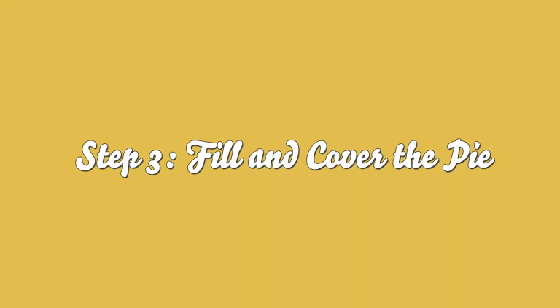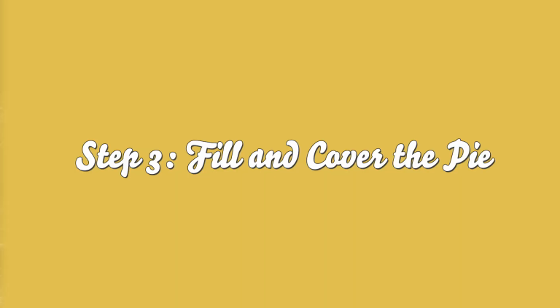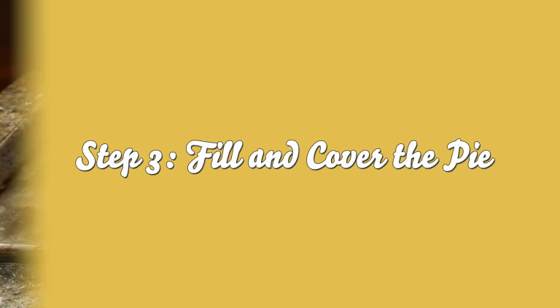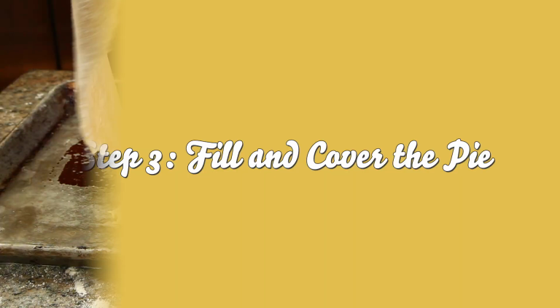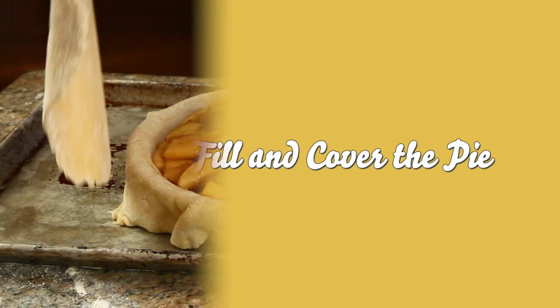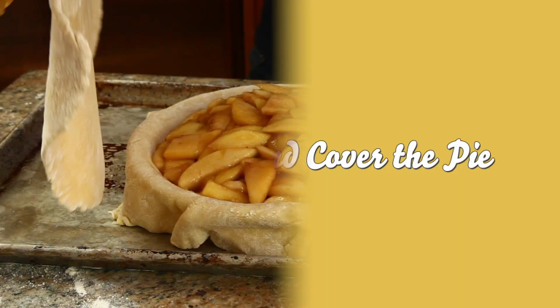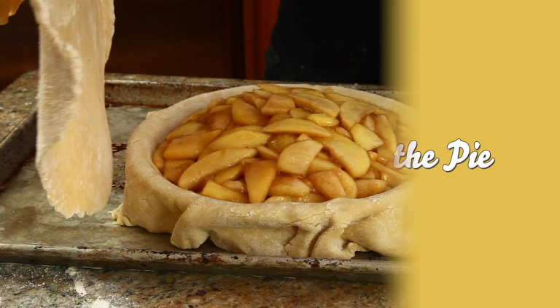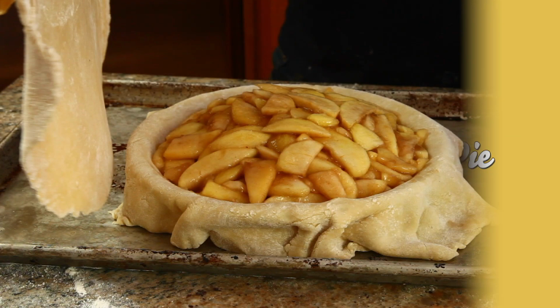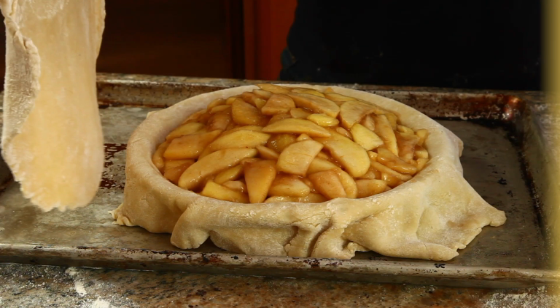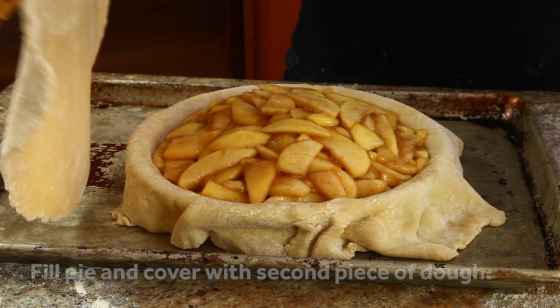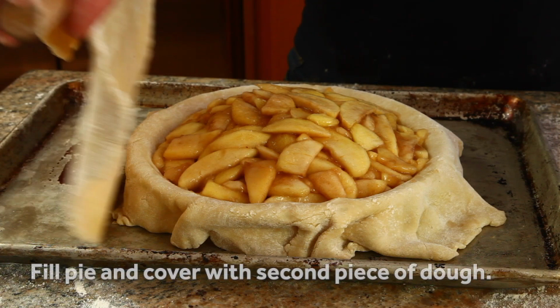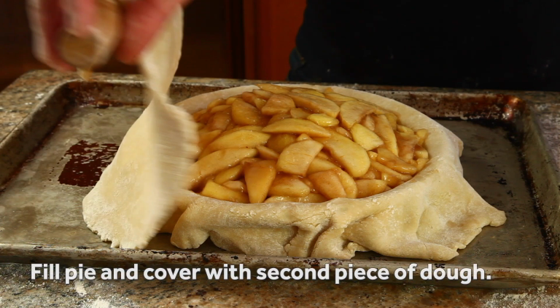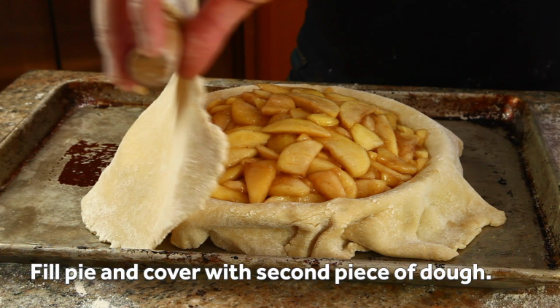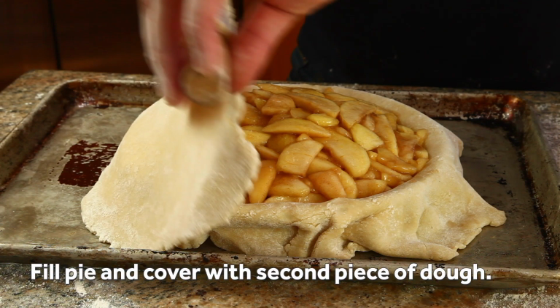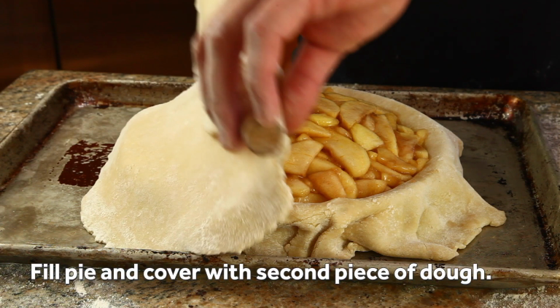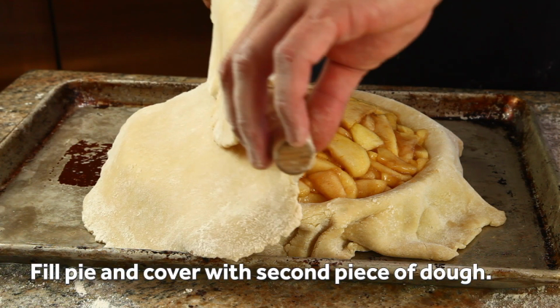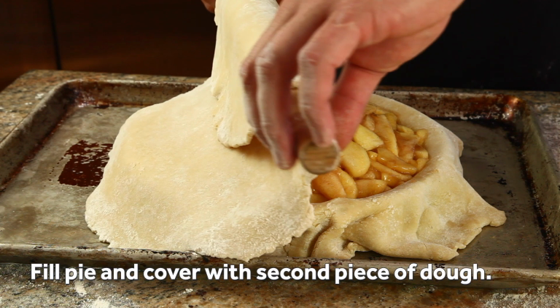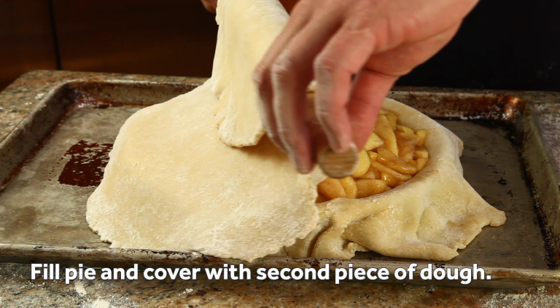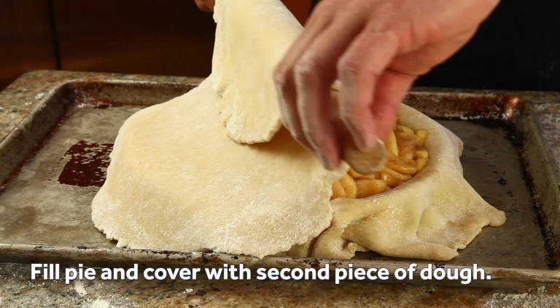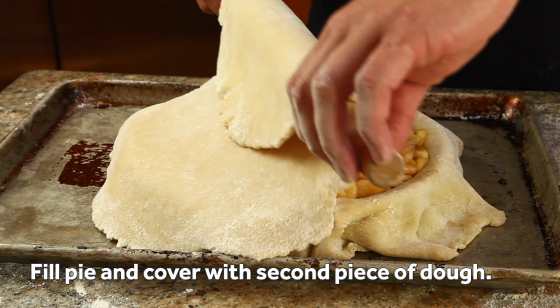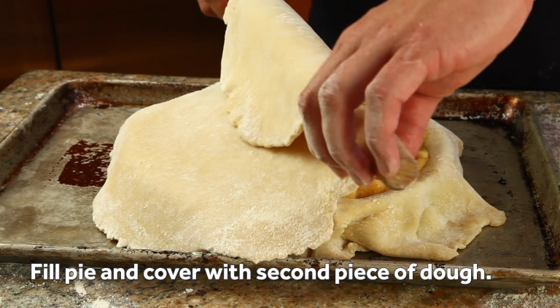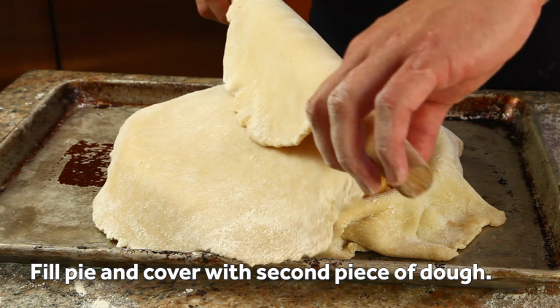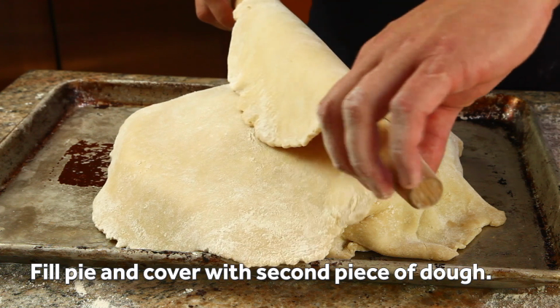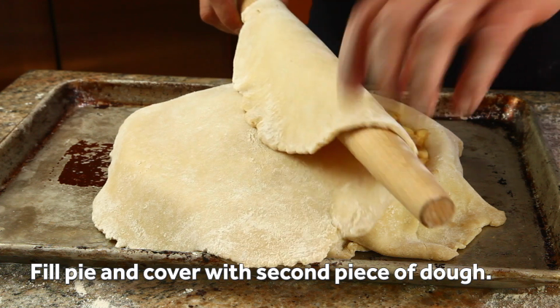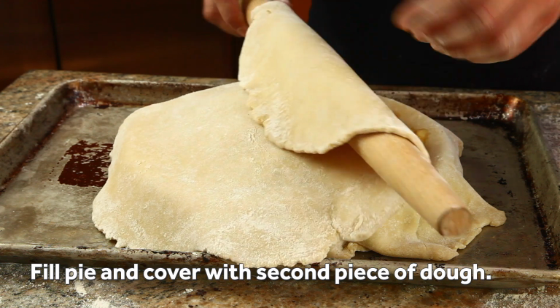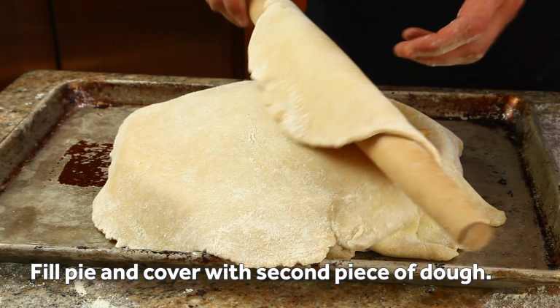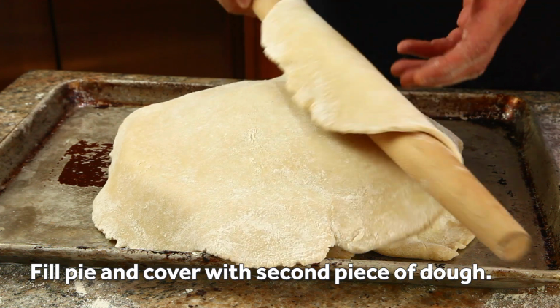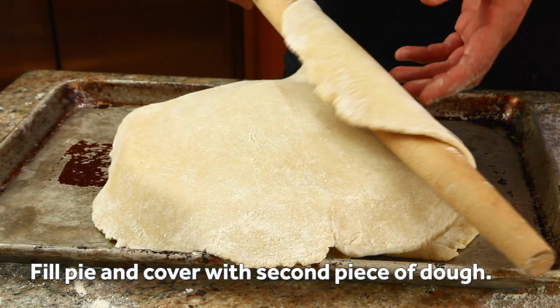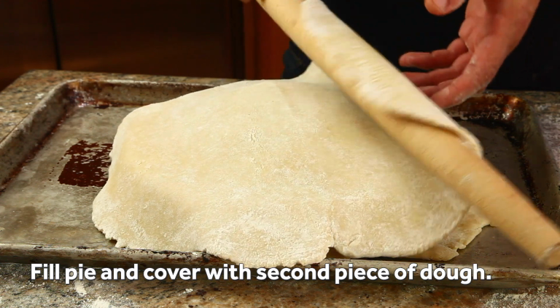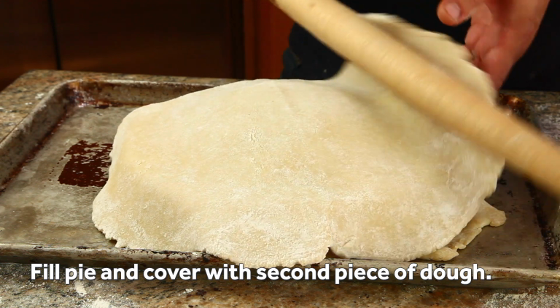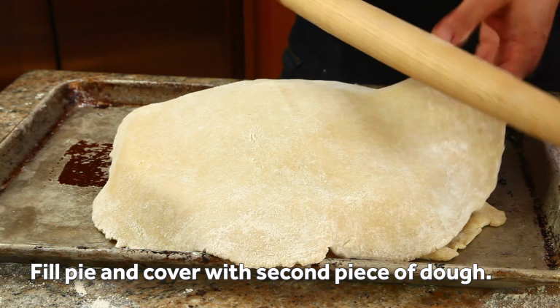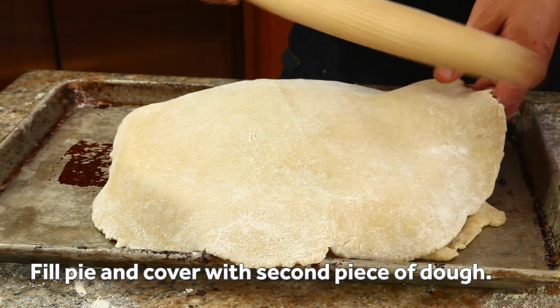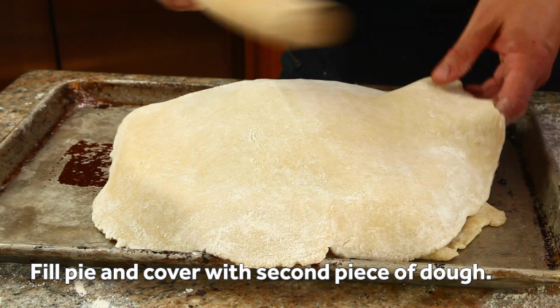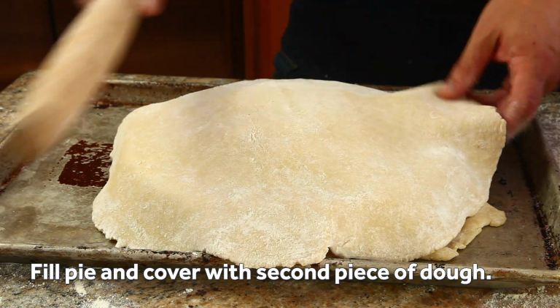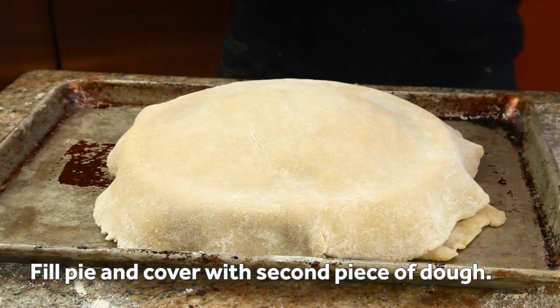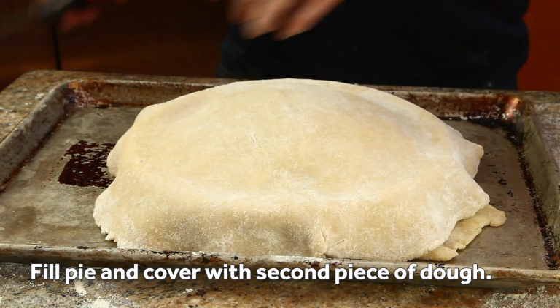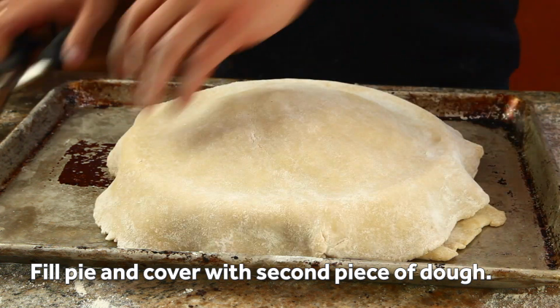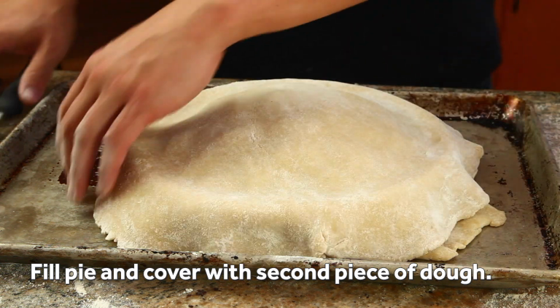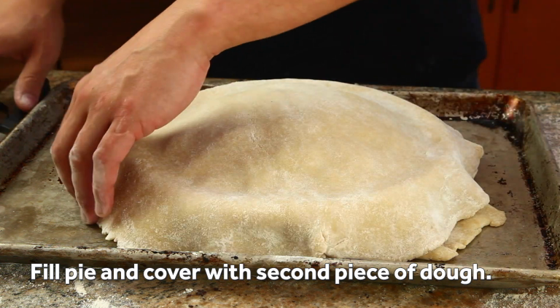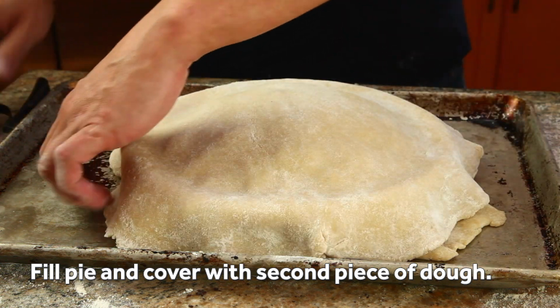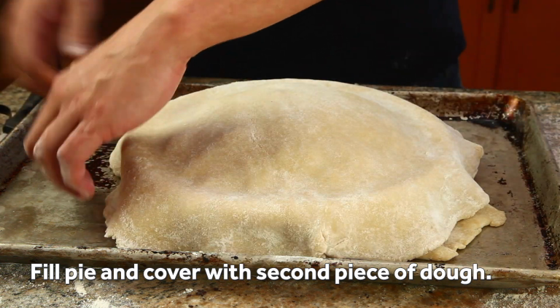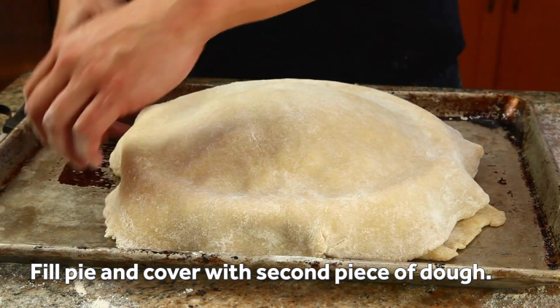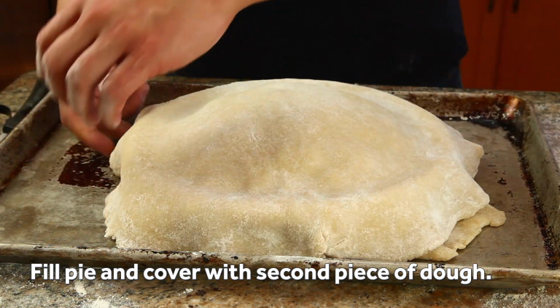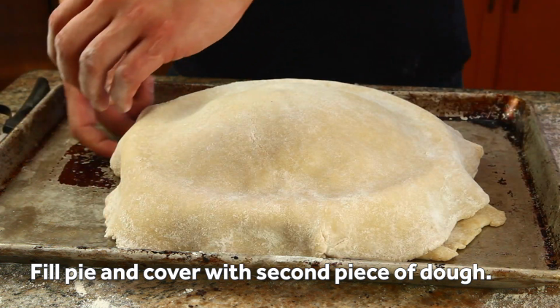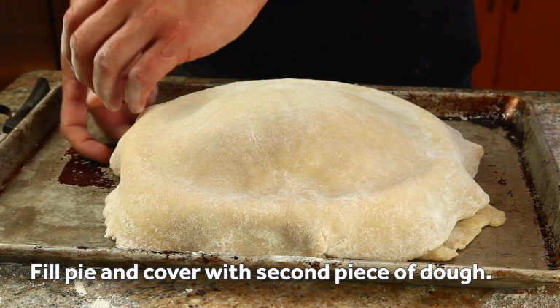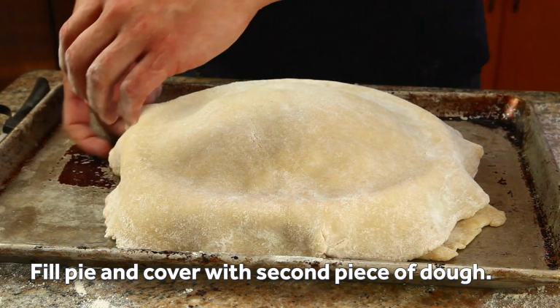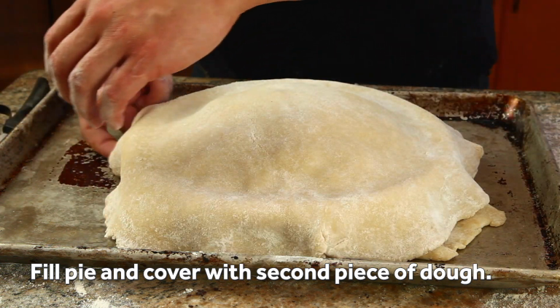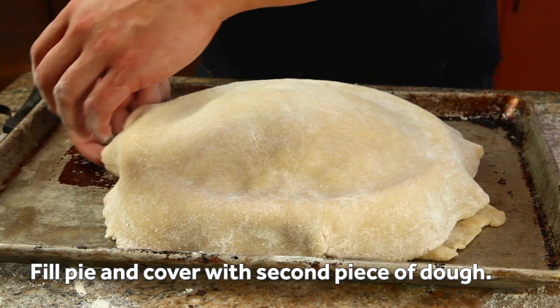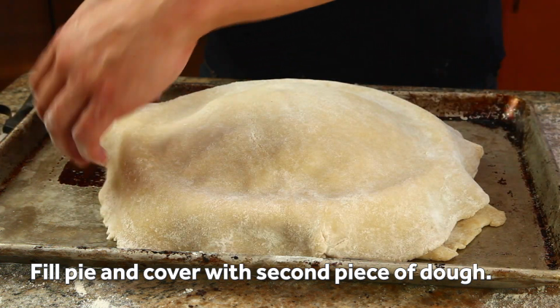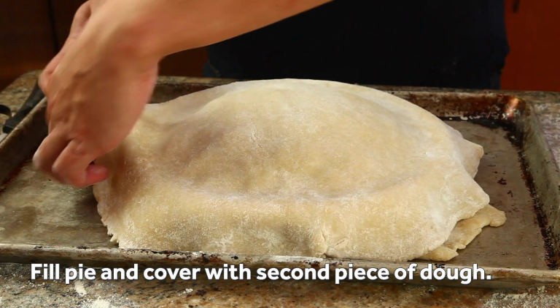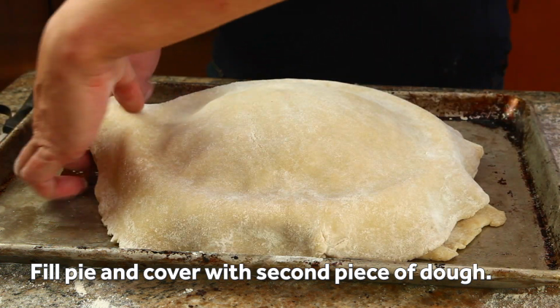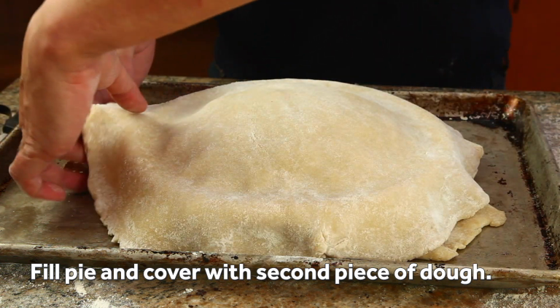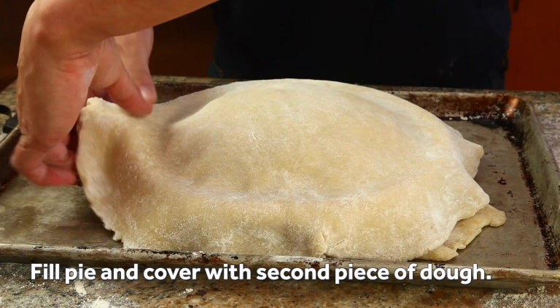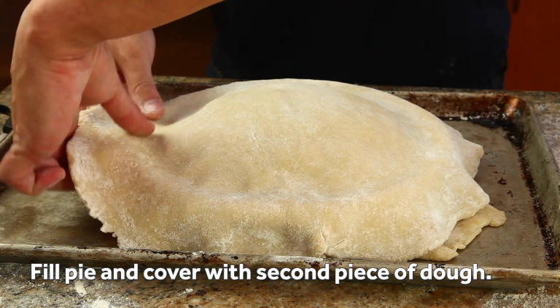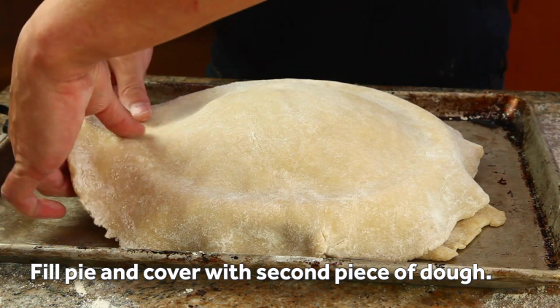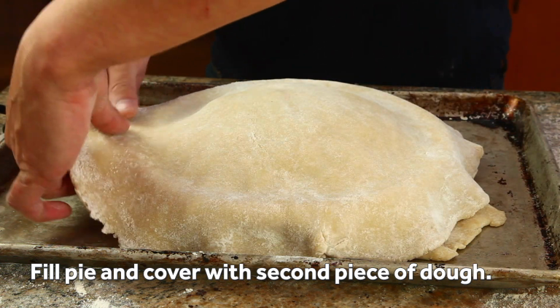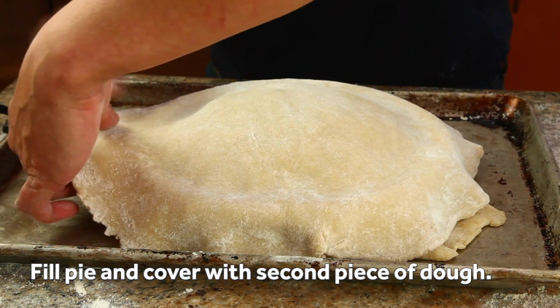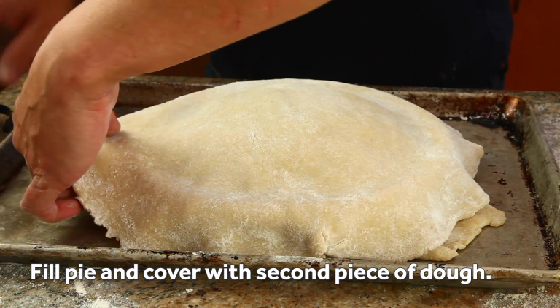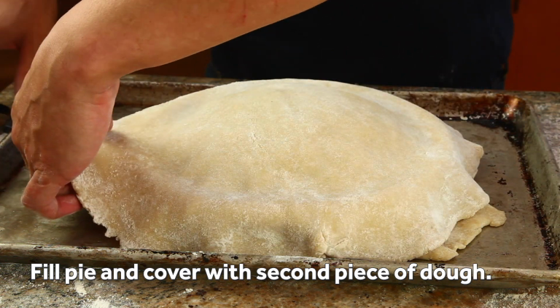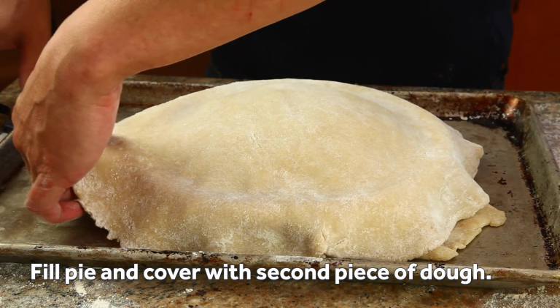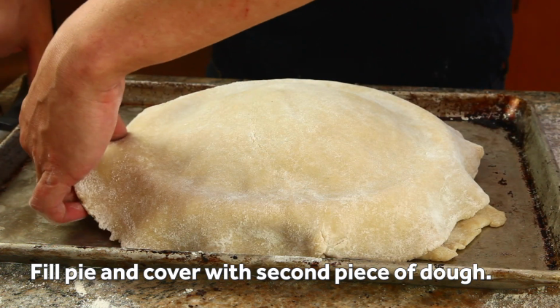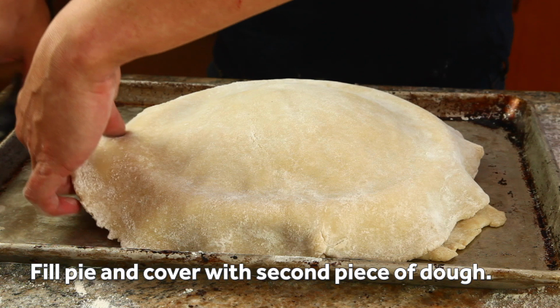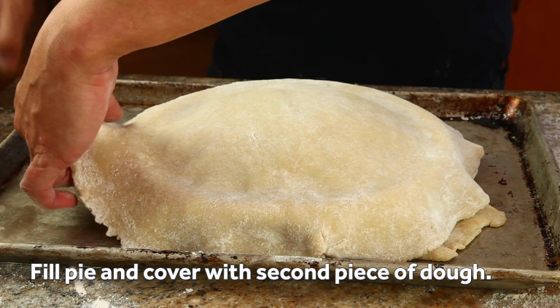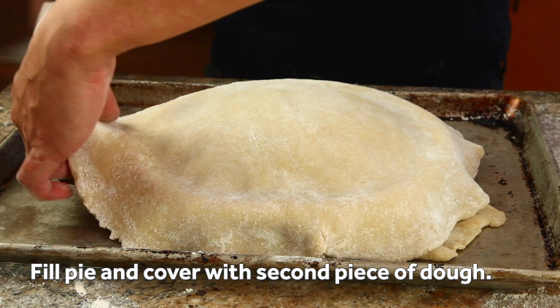When that second disc is ready, fill the pie with cooled filling, then drape the second sheet of dough over the top, making sure that it overhangs the edges evenly.